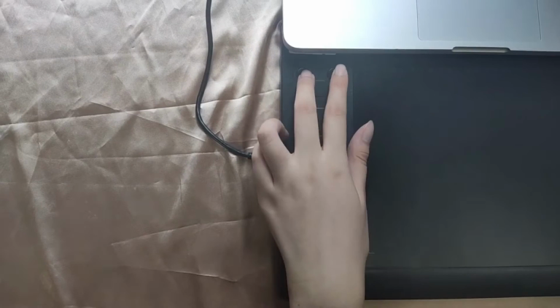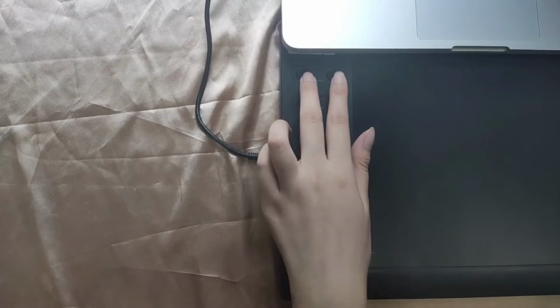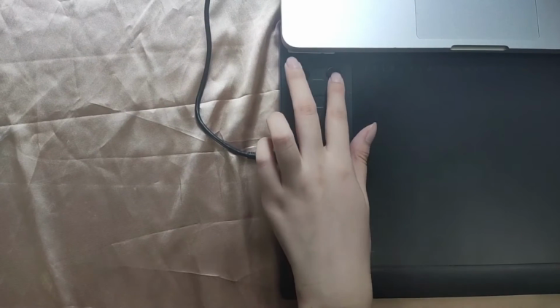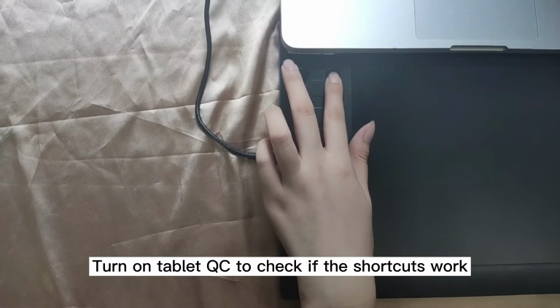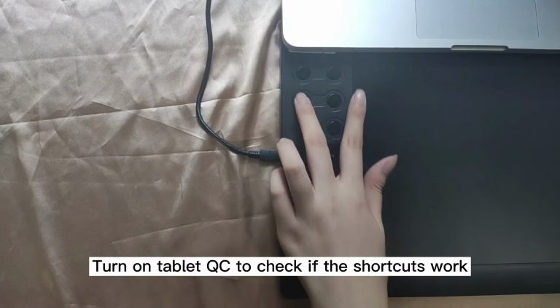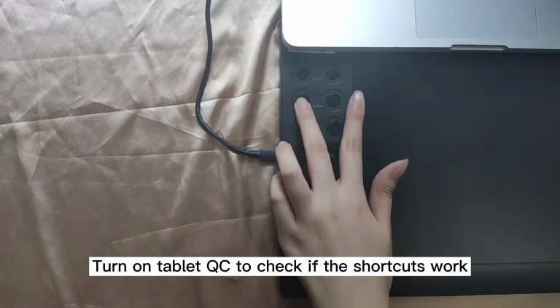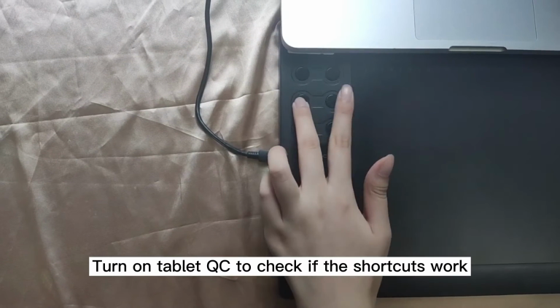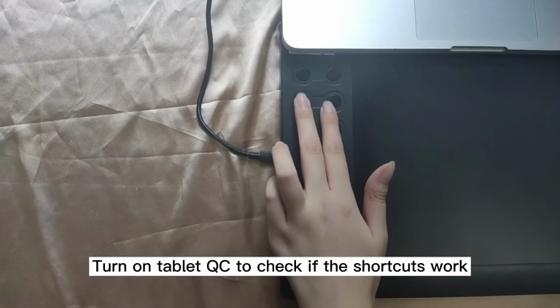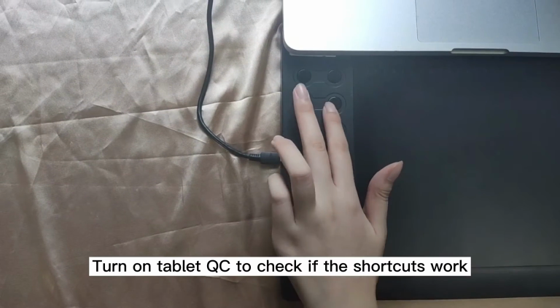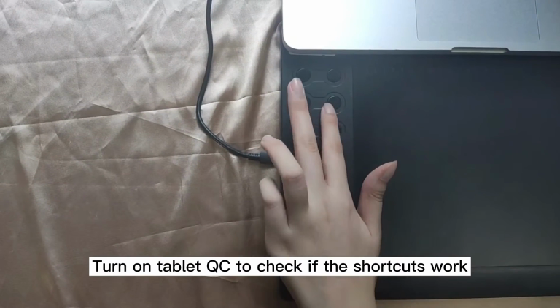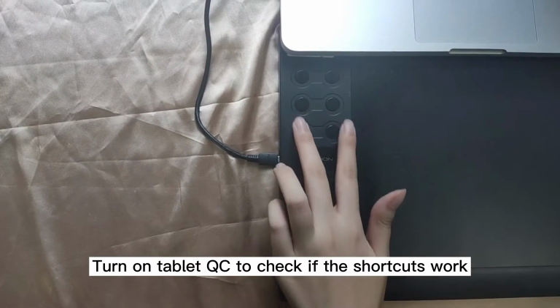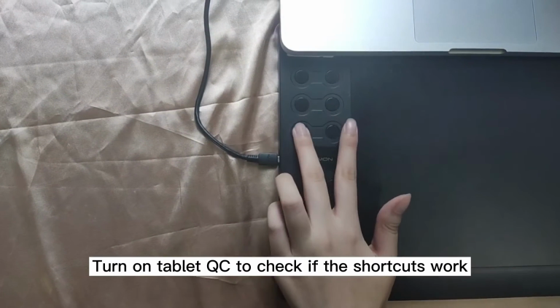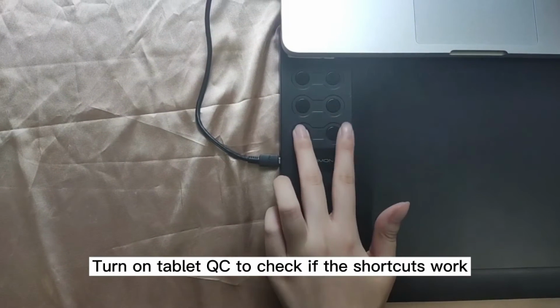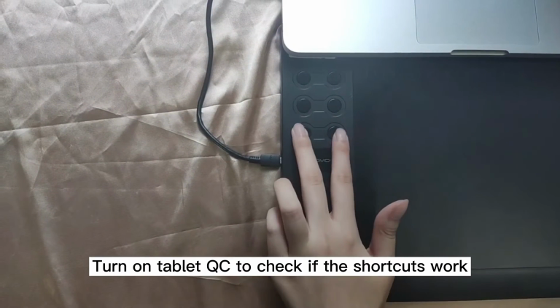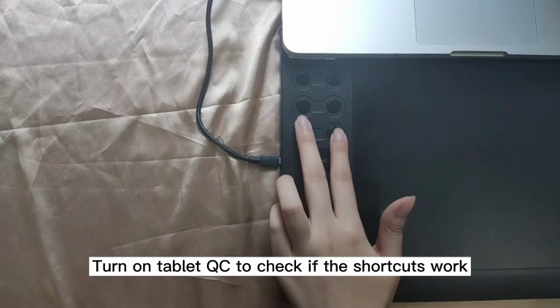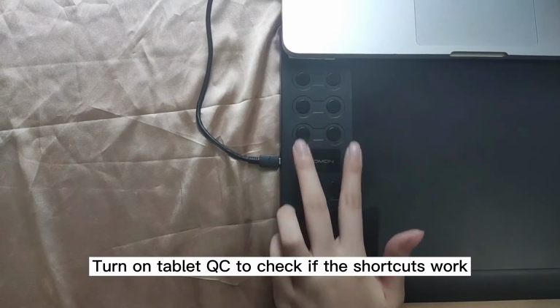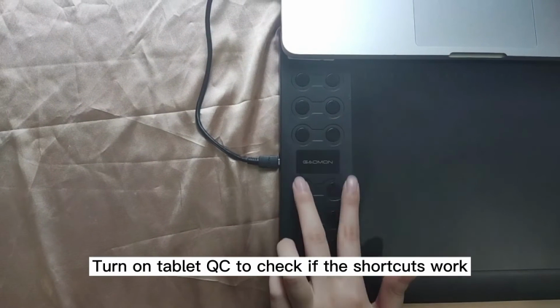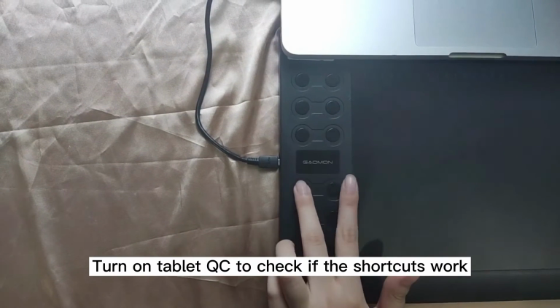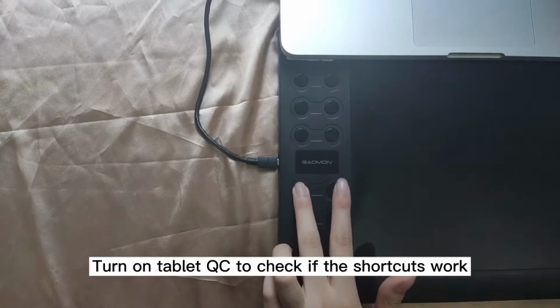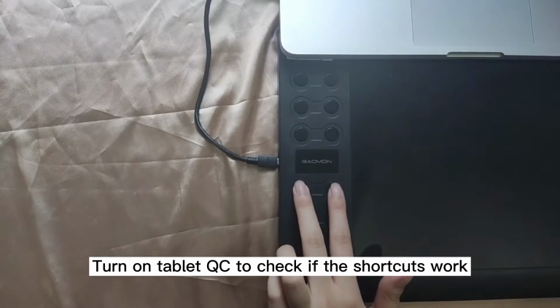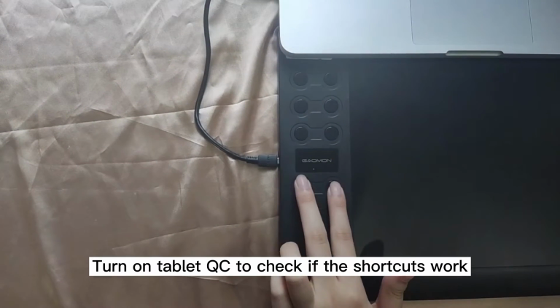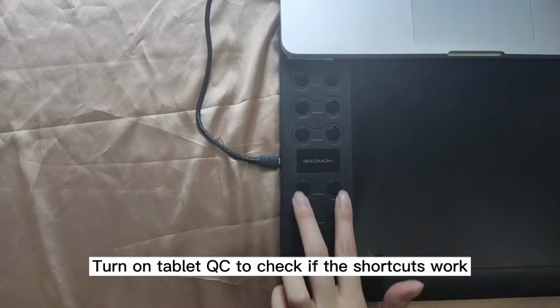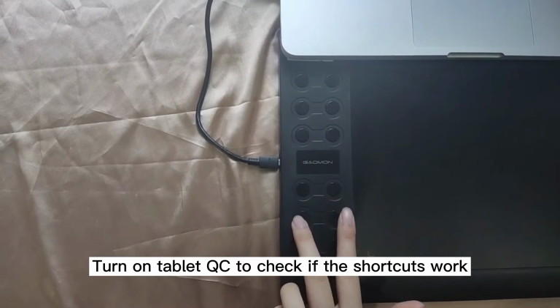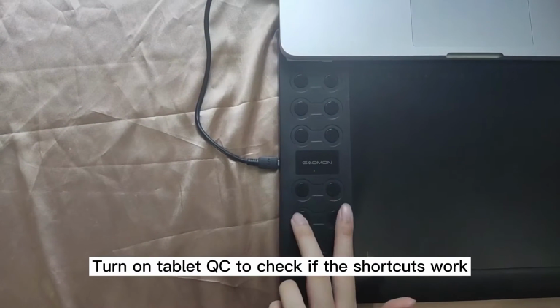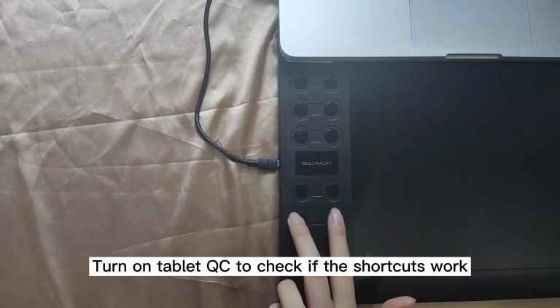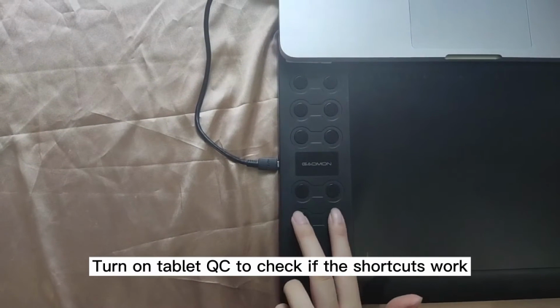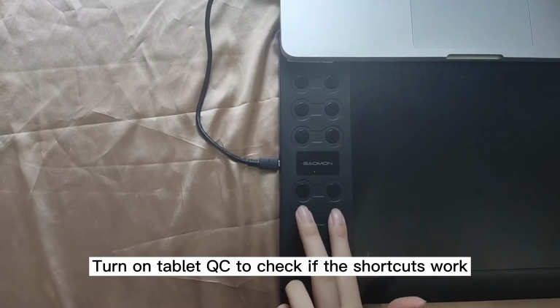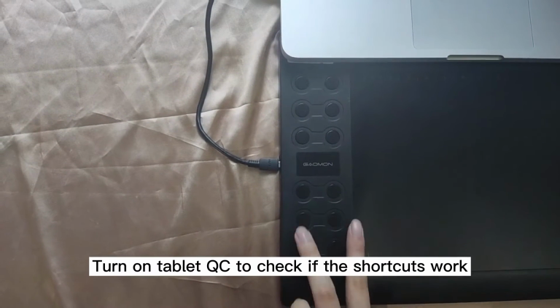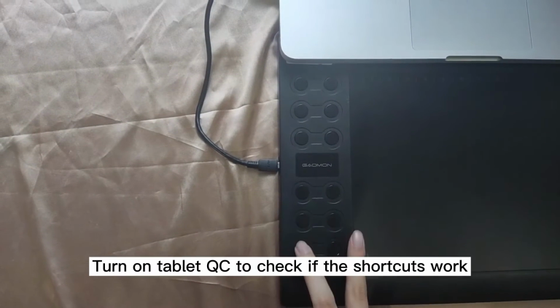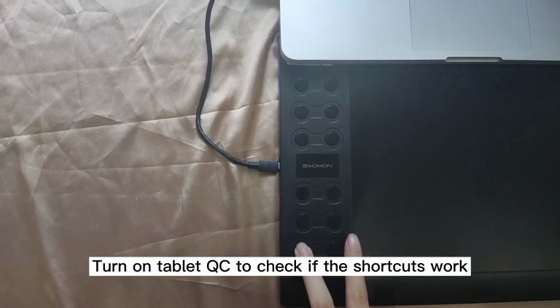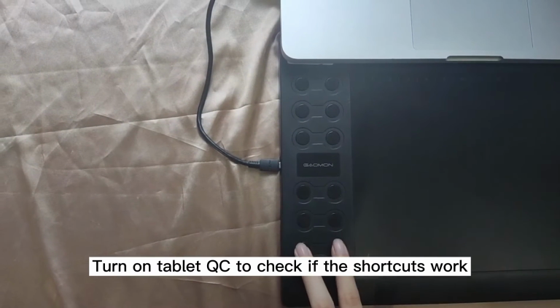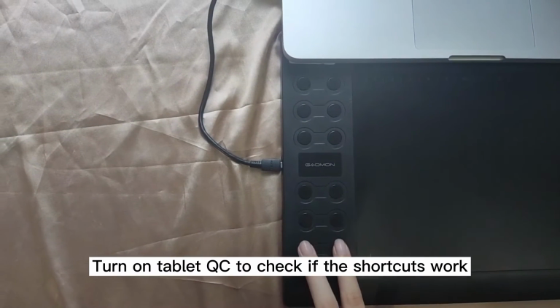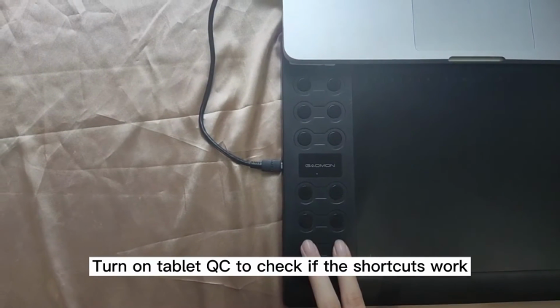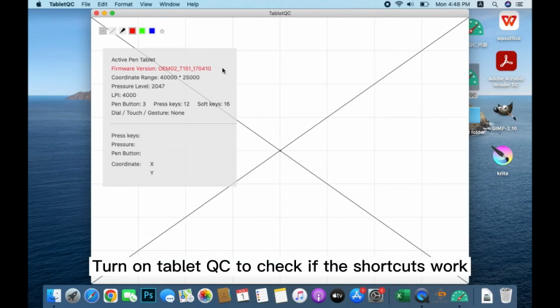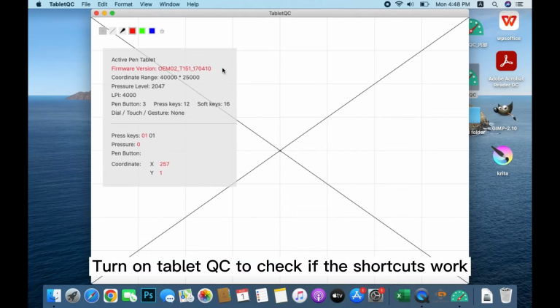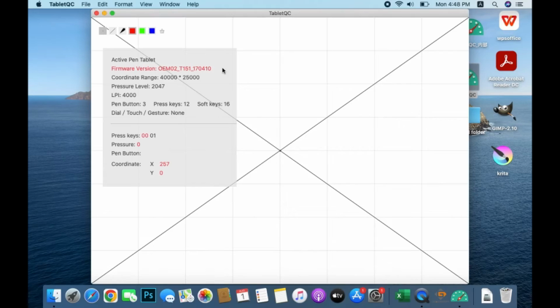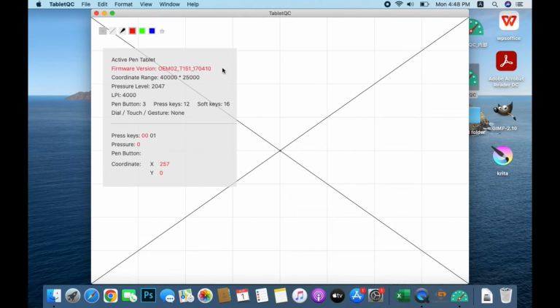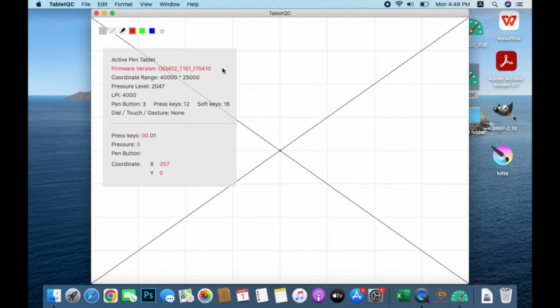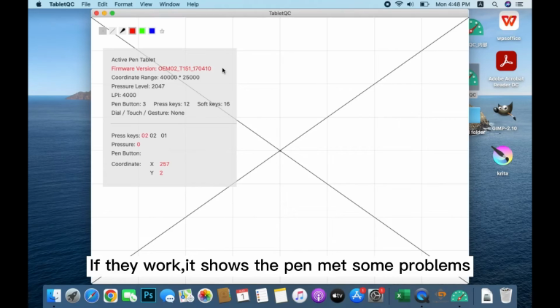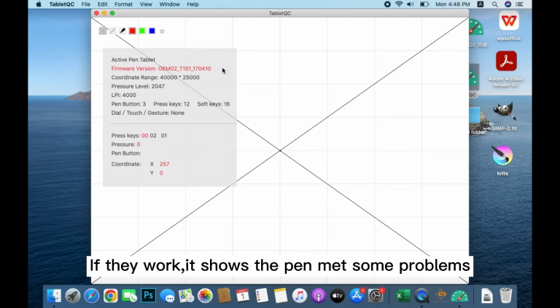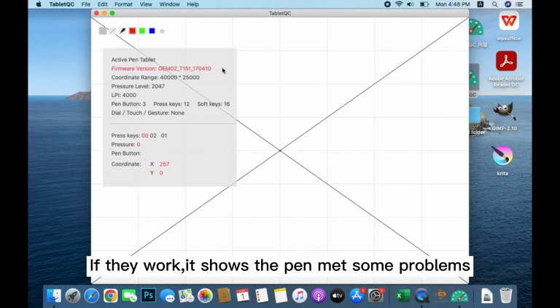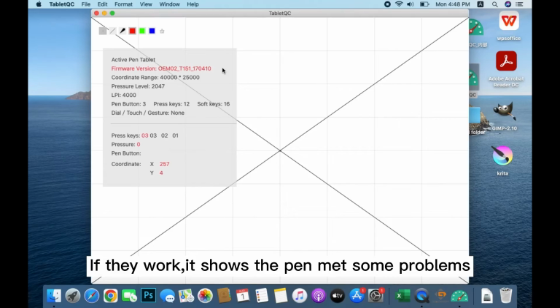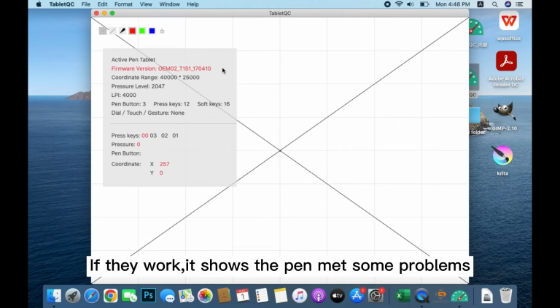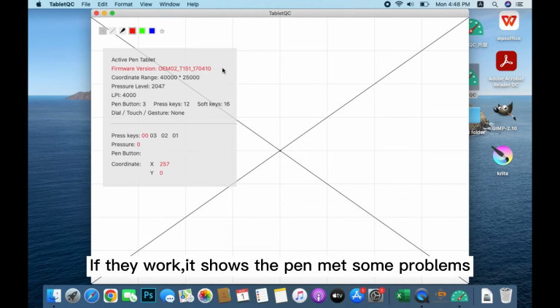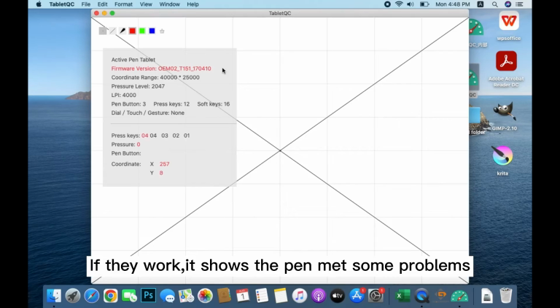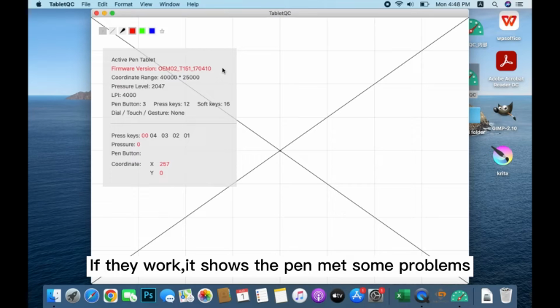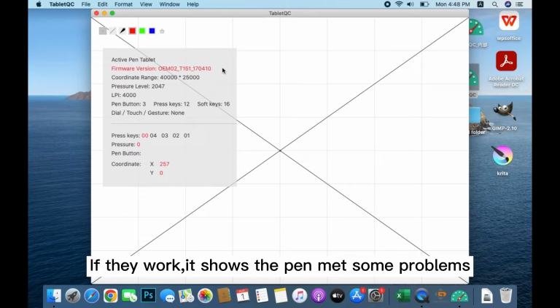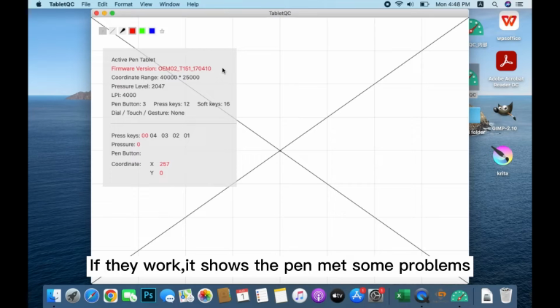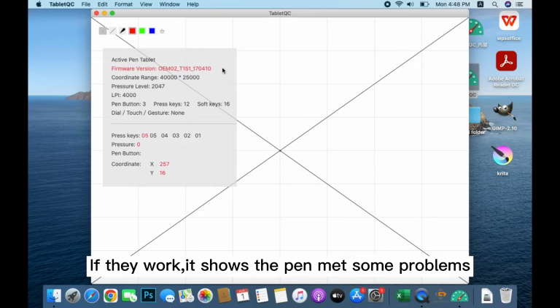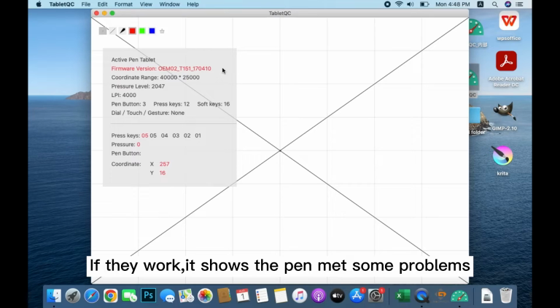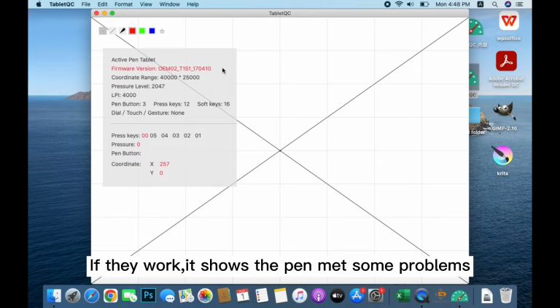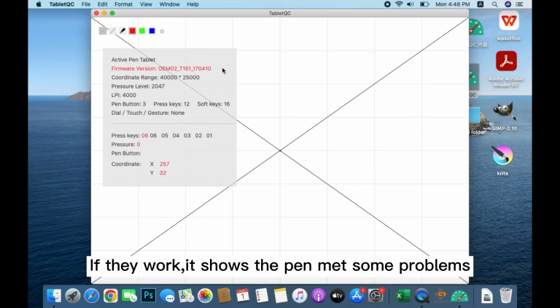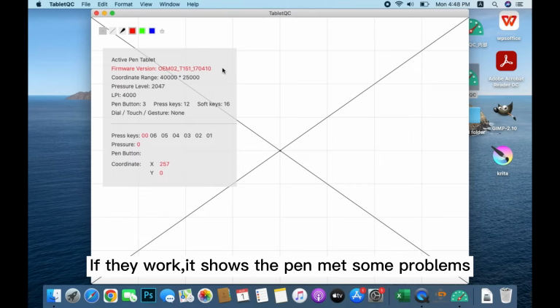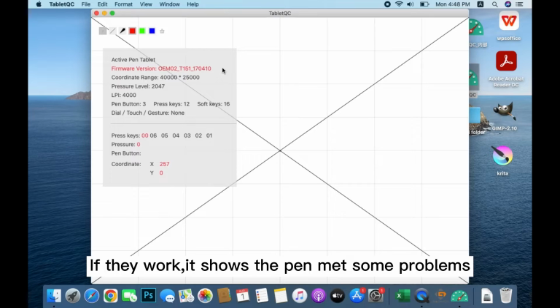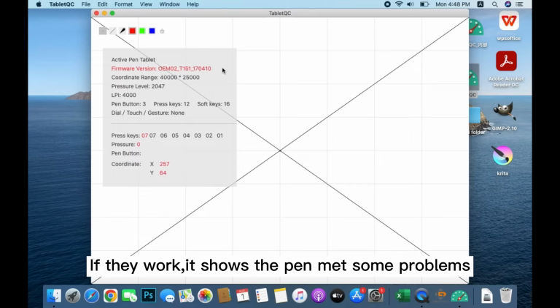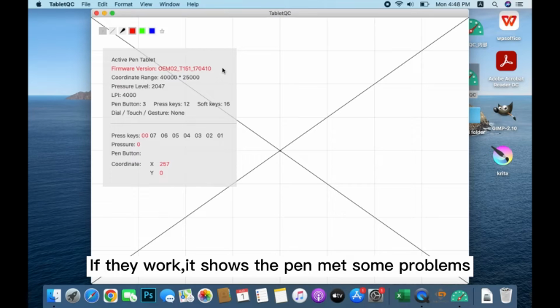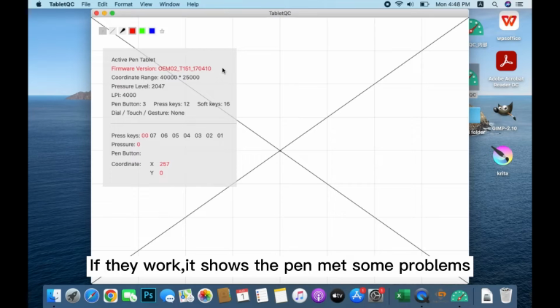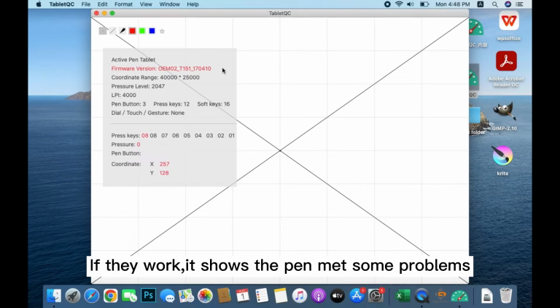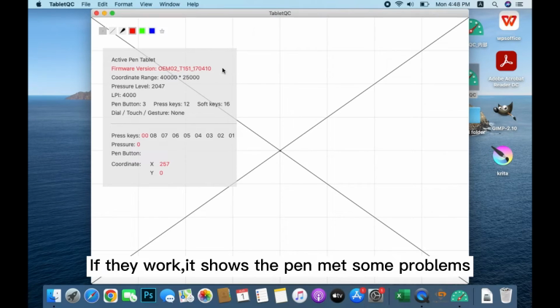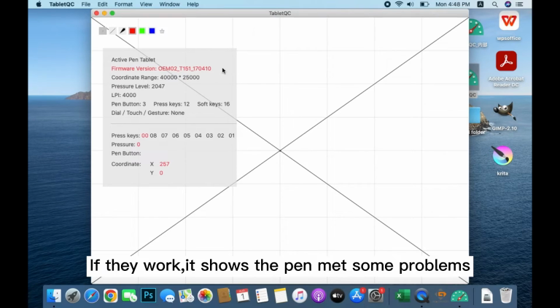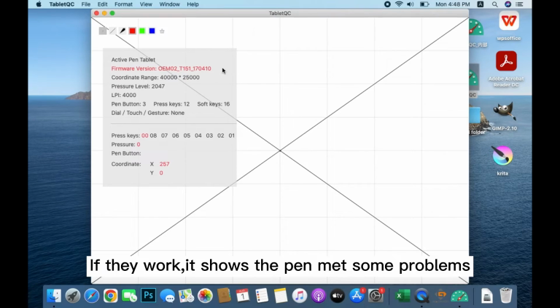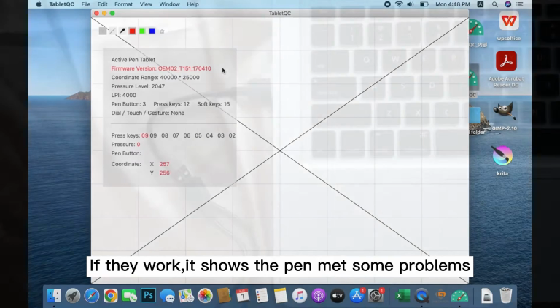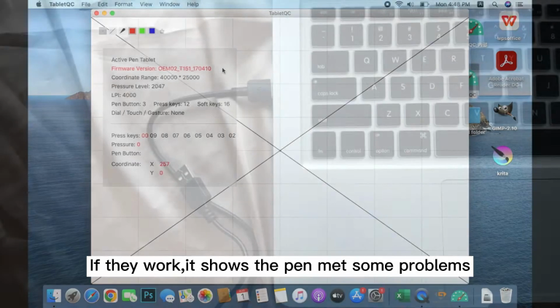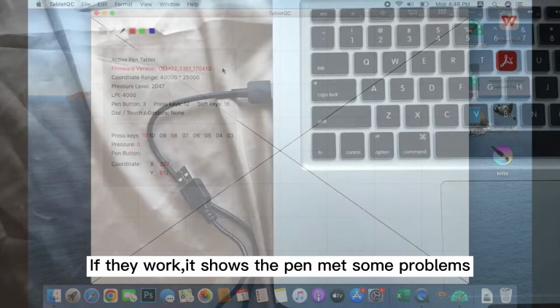Turn on iBlock QC to check if the shortcuts work. If they work, it just depends on the problem.